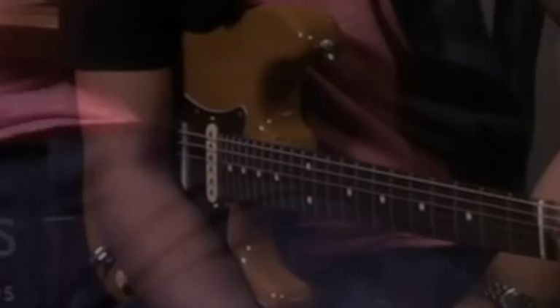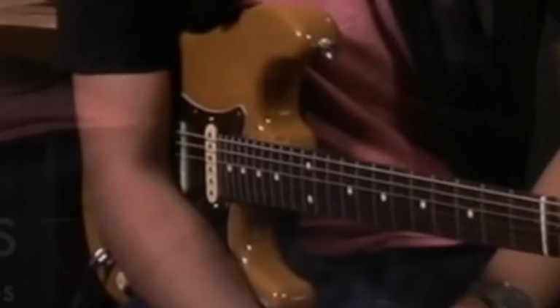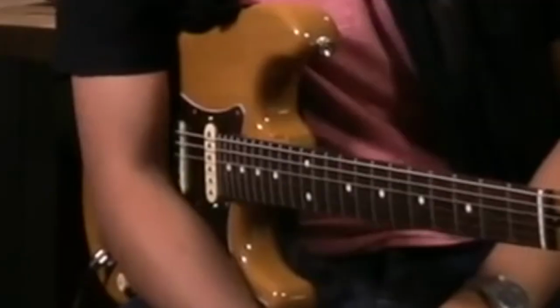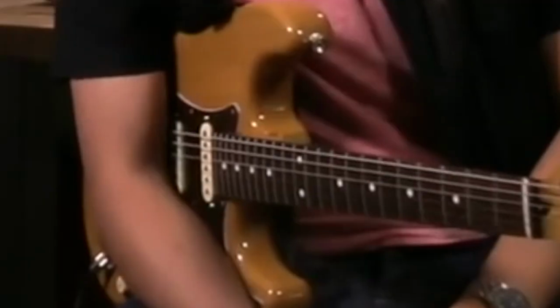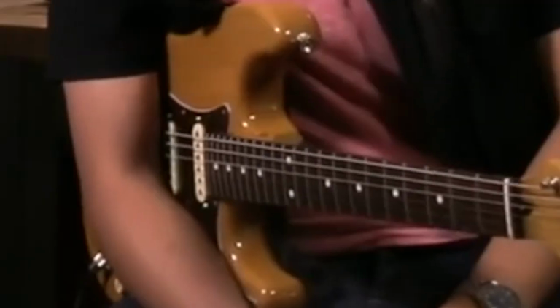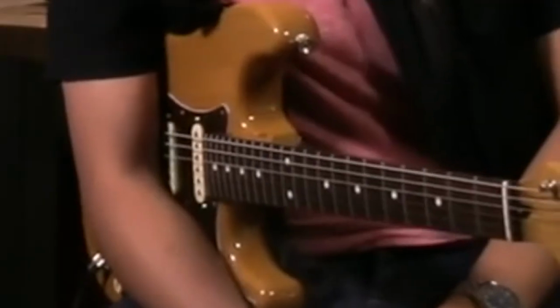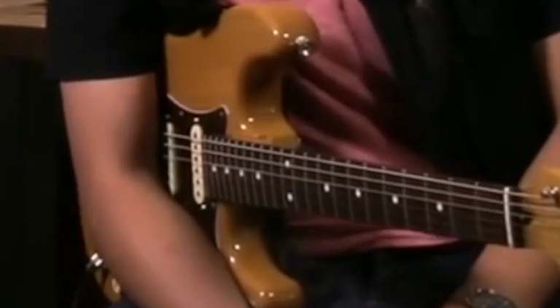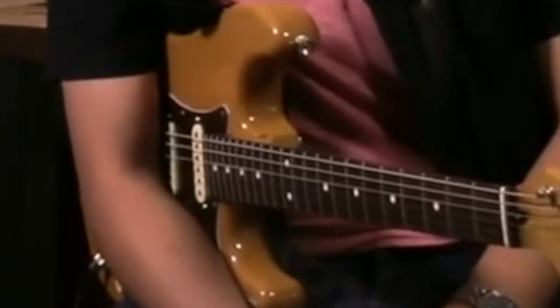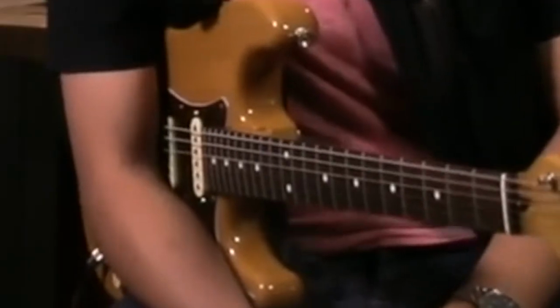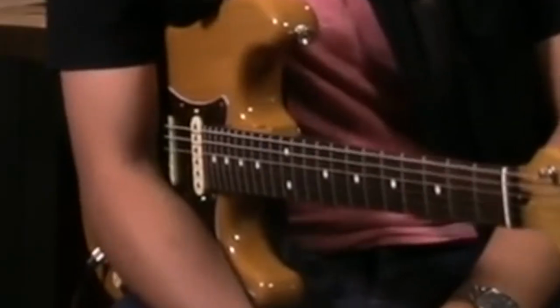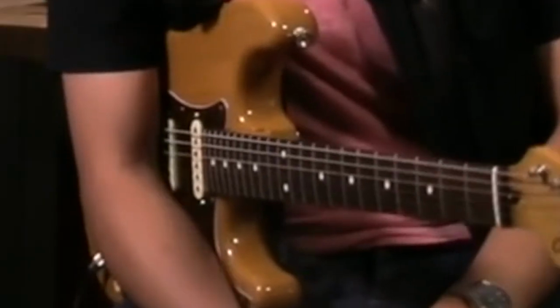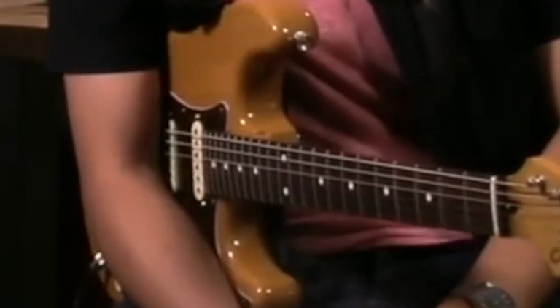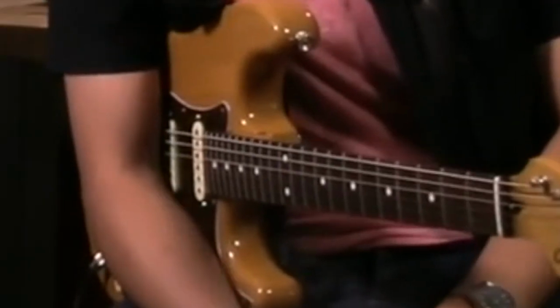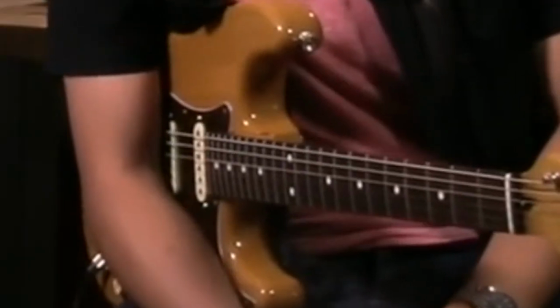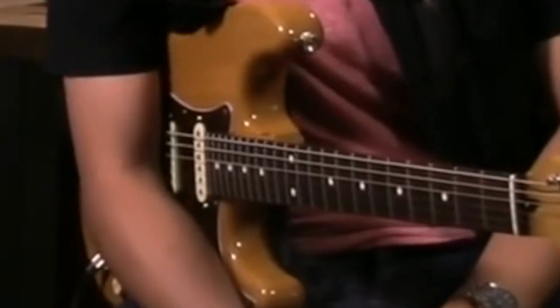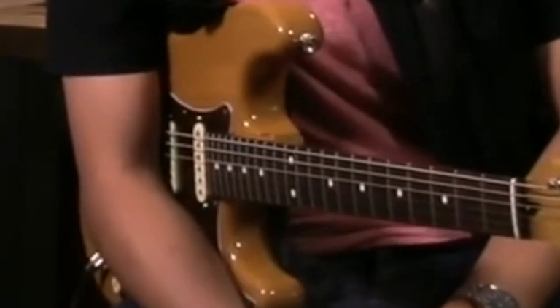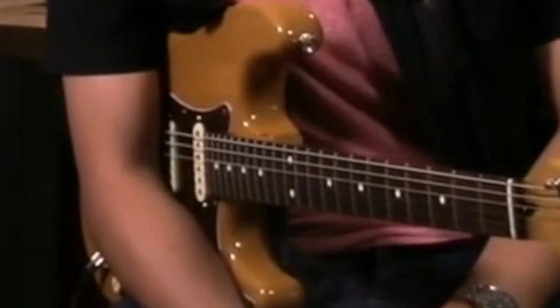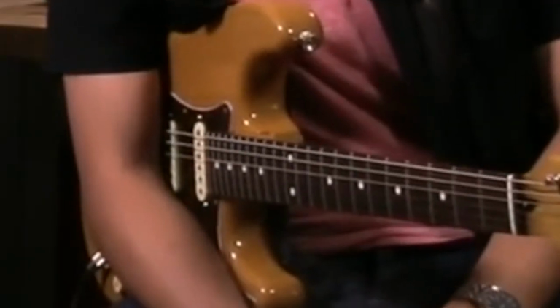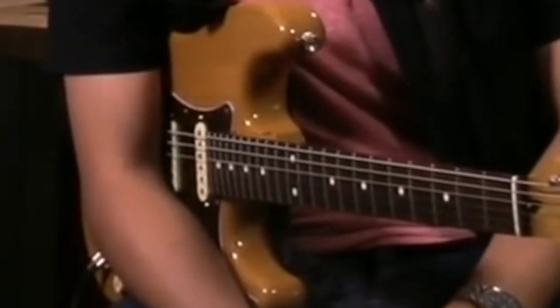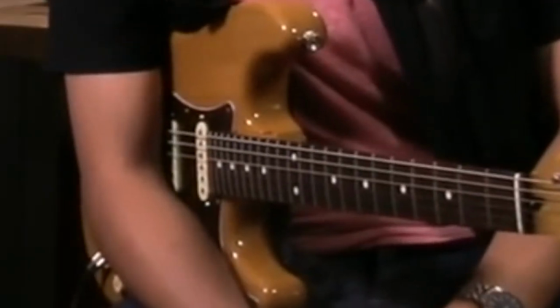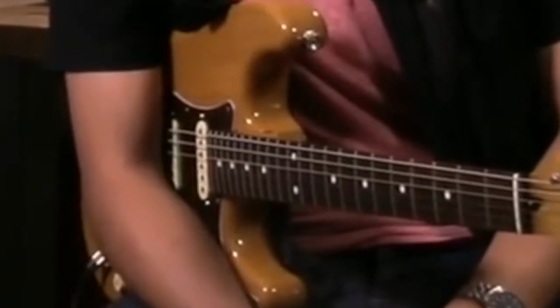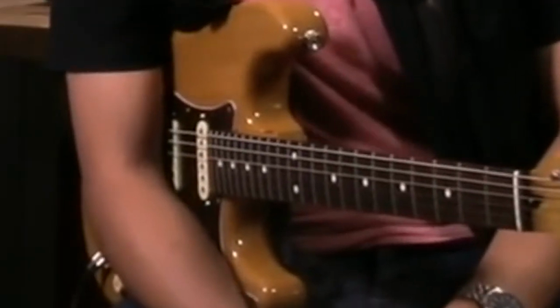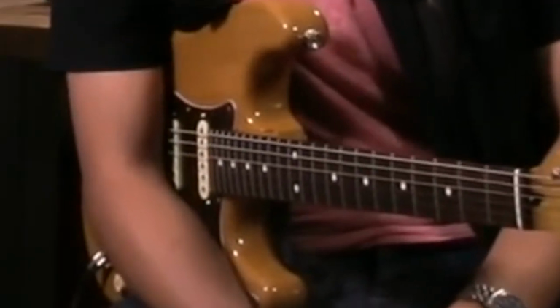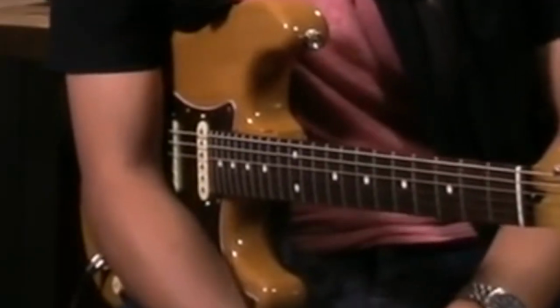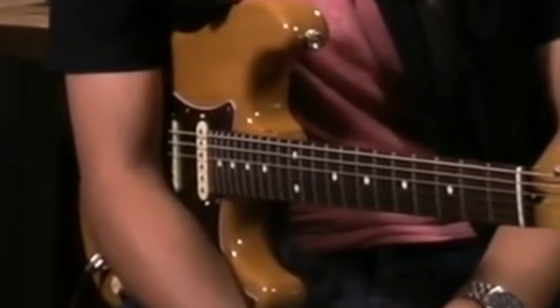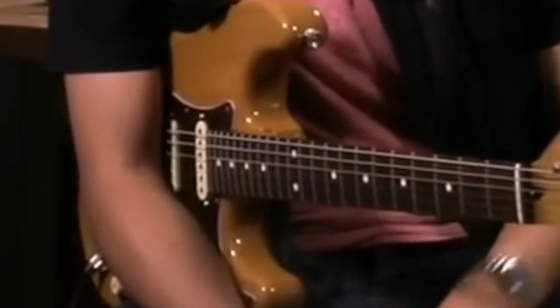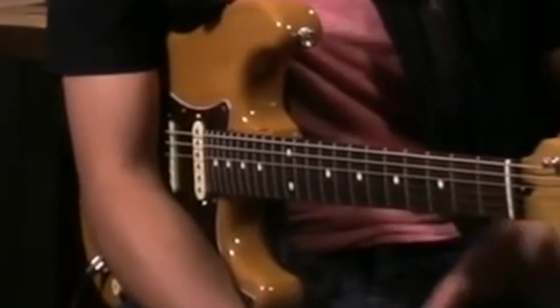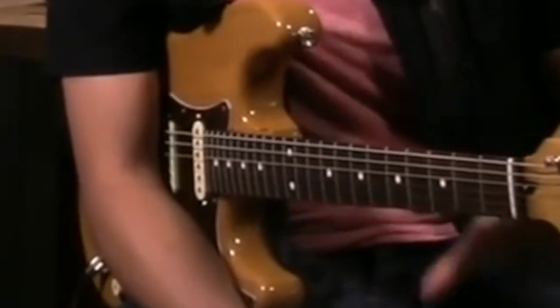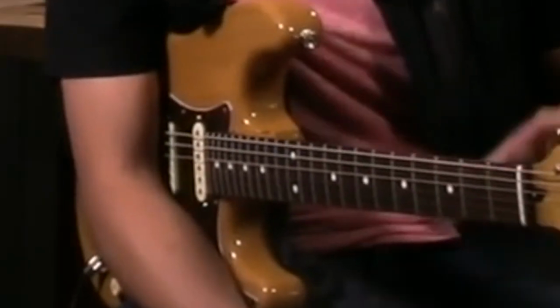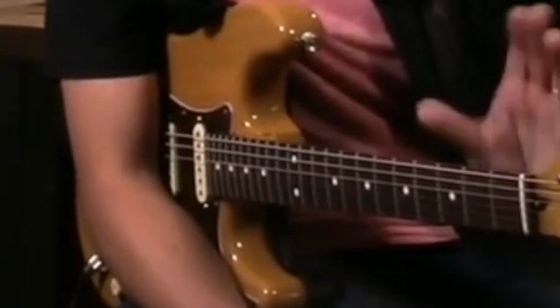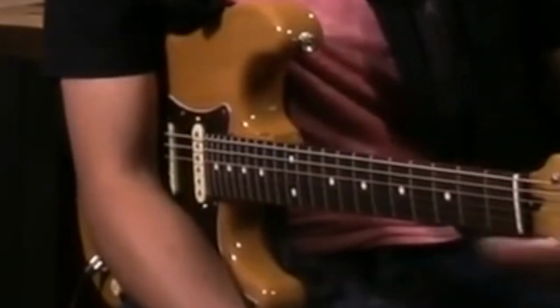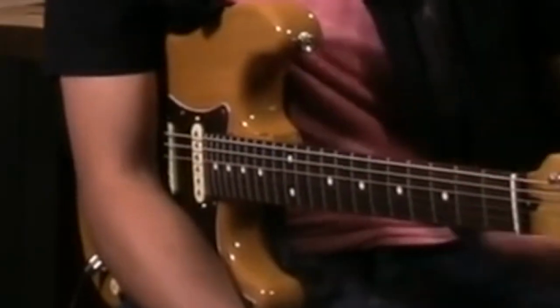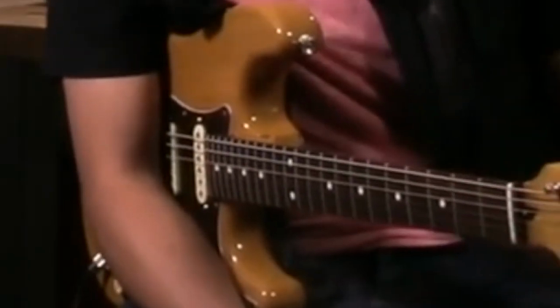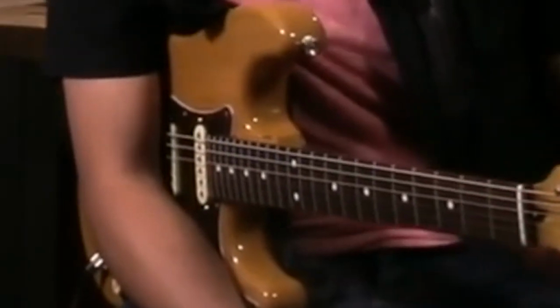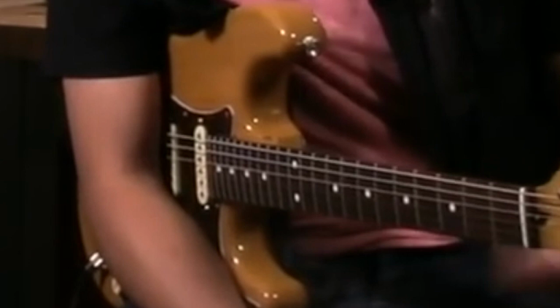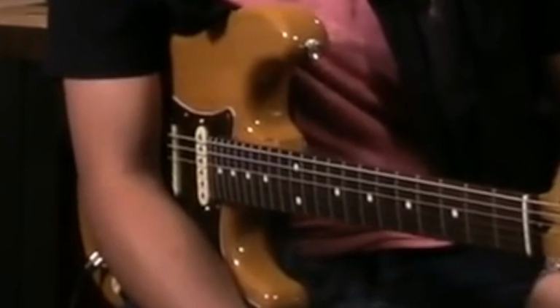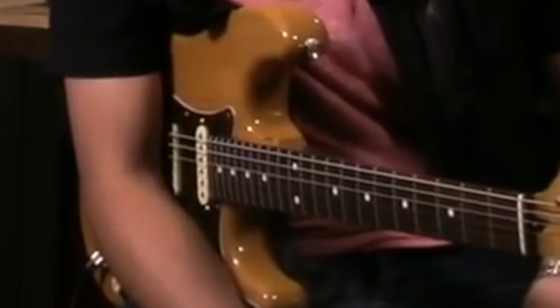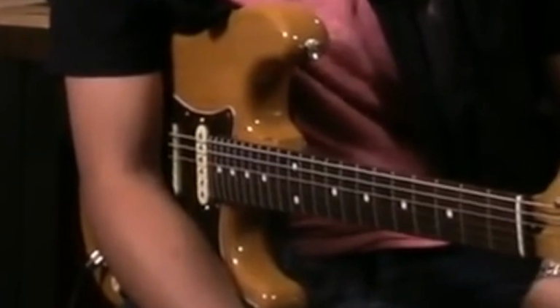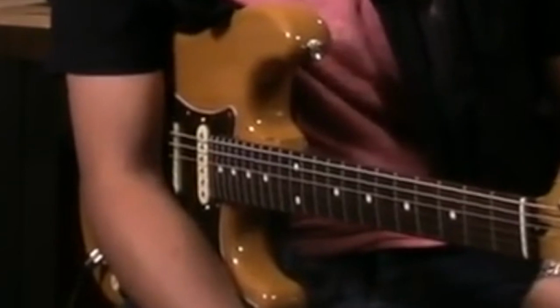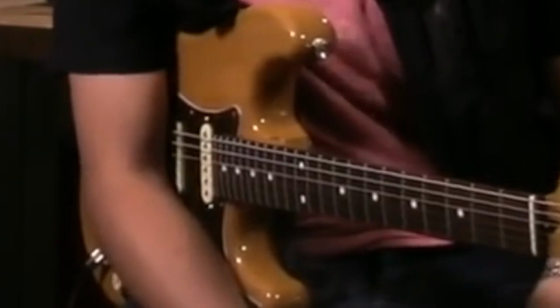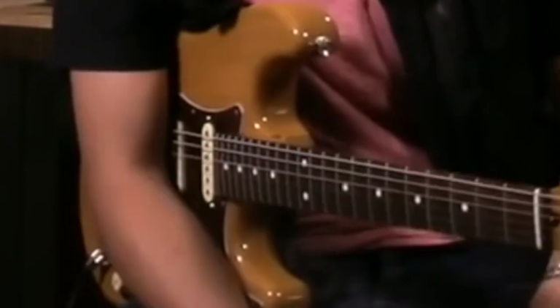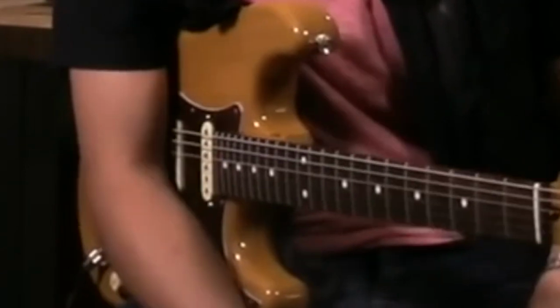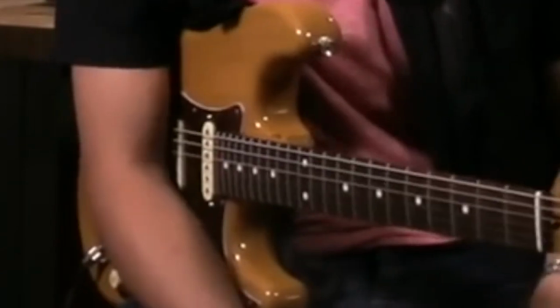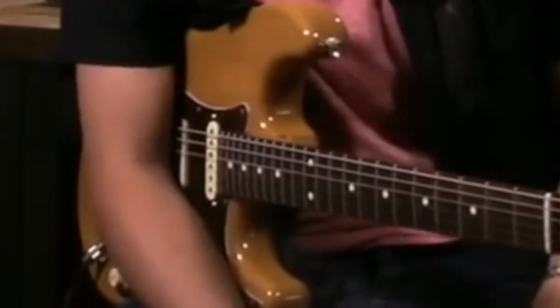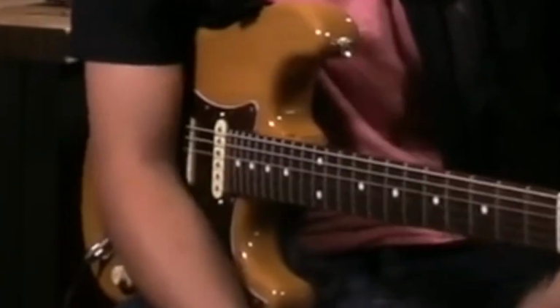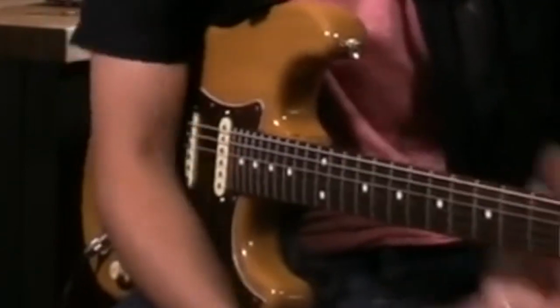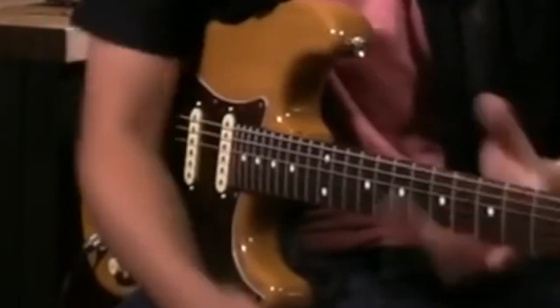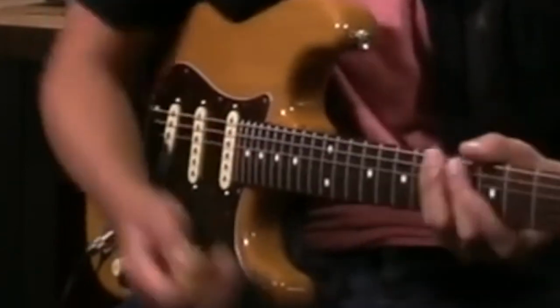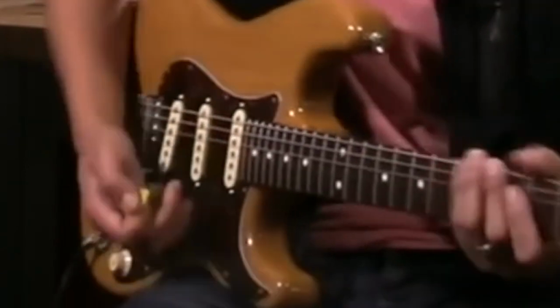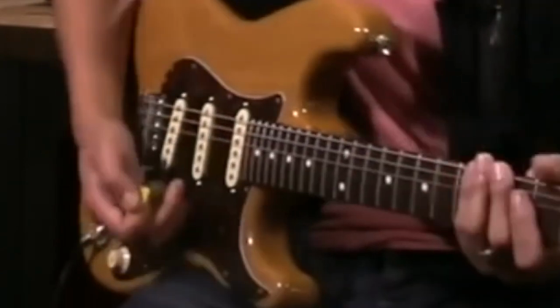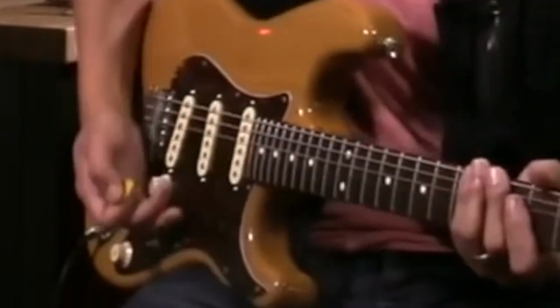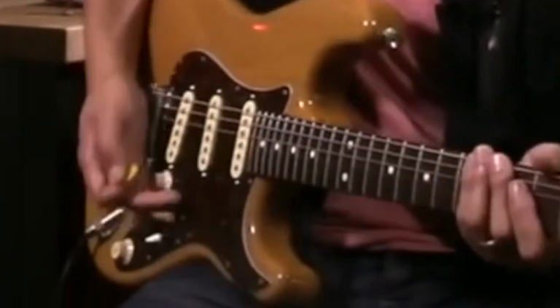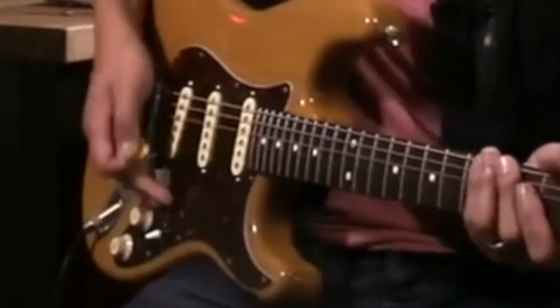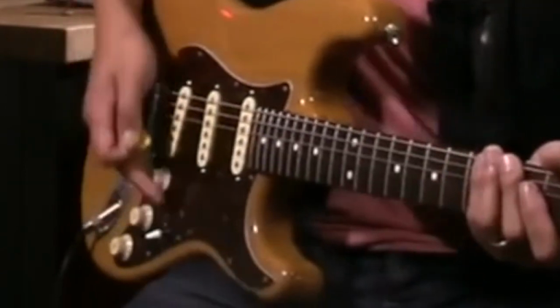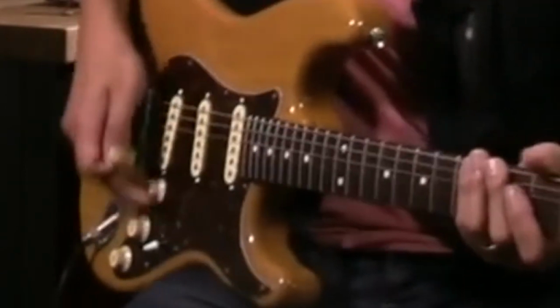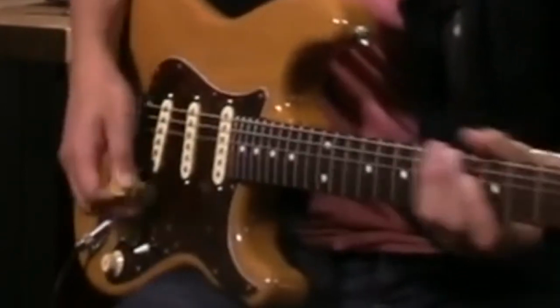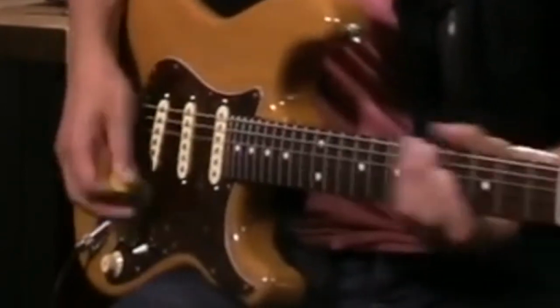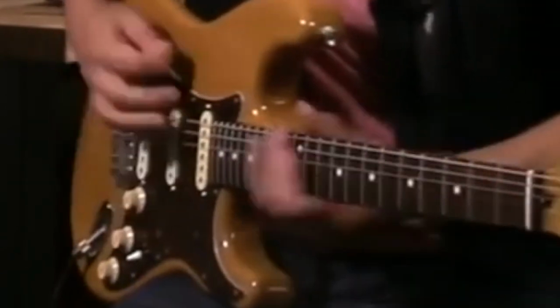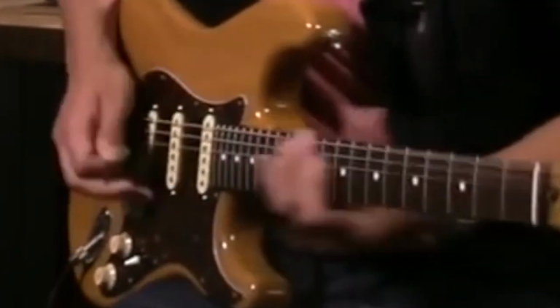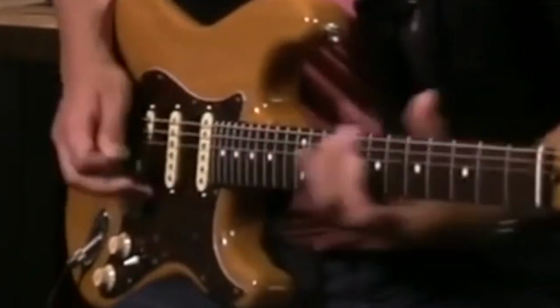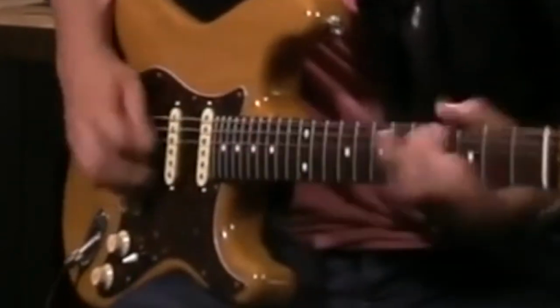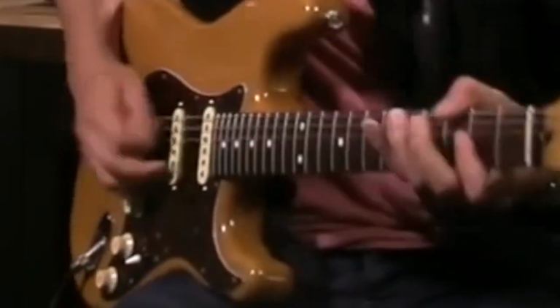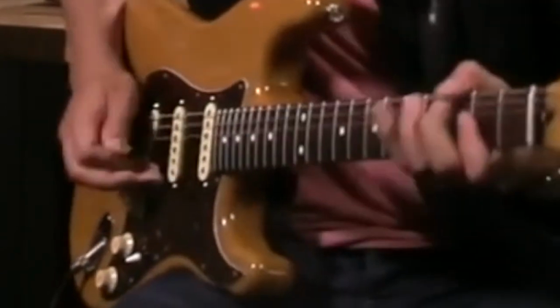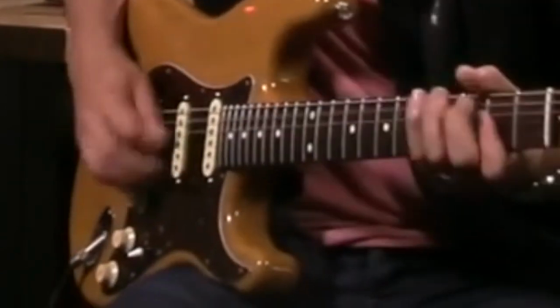The bridge pickup isn't quite as twangy as I was expecting. It's a lot more bold and in-your-face — kind of reminds me of that John Lee Hooker style guitar.